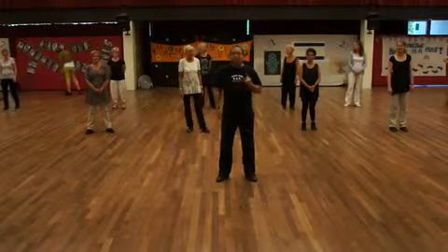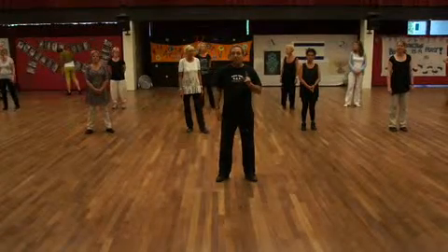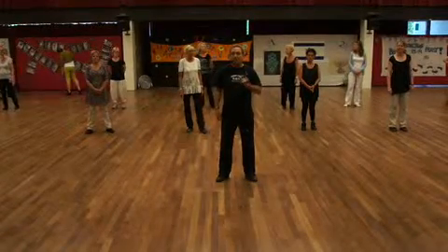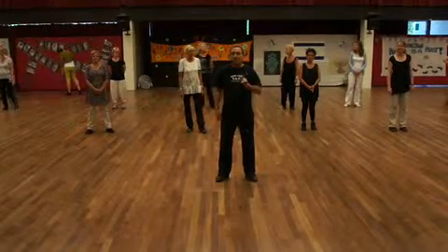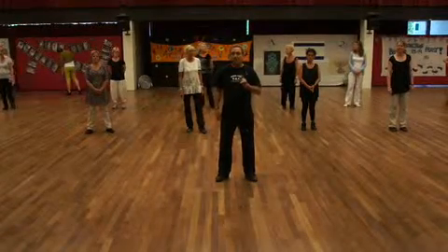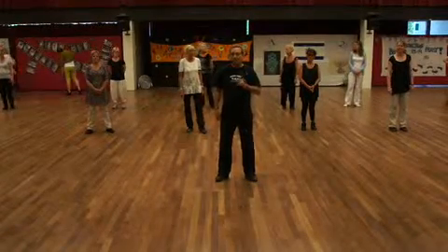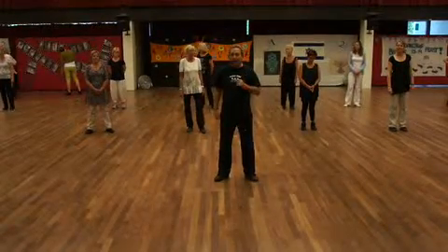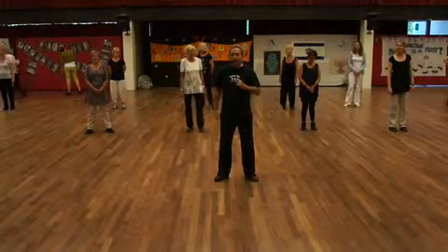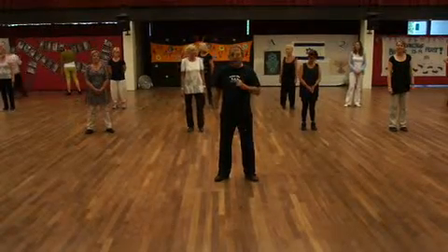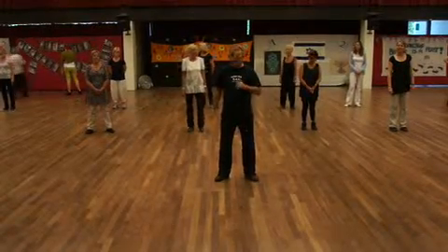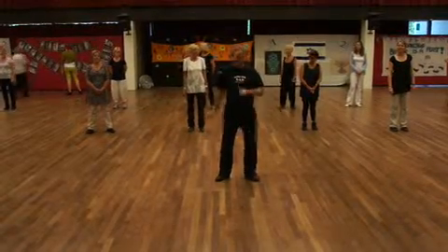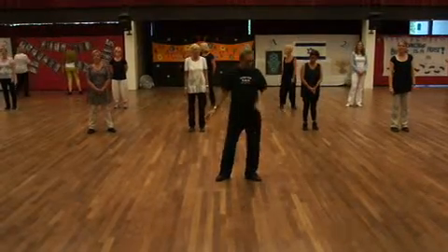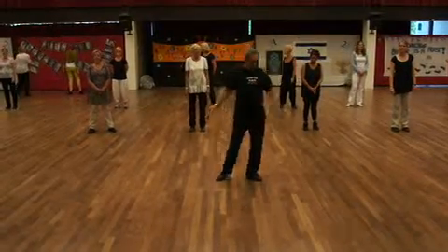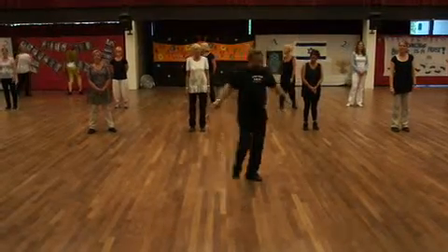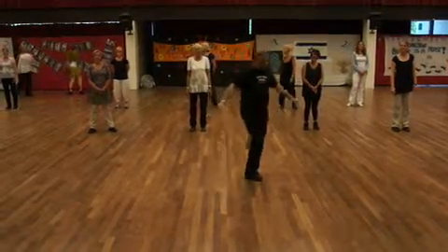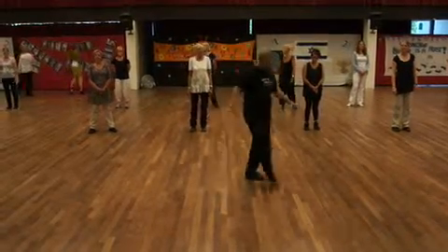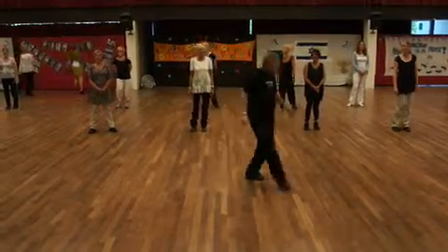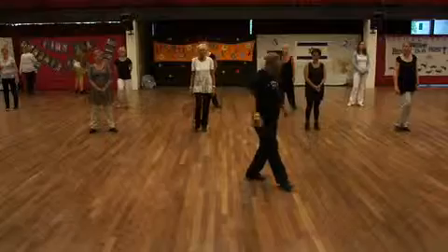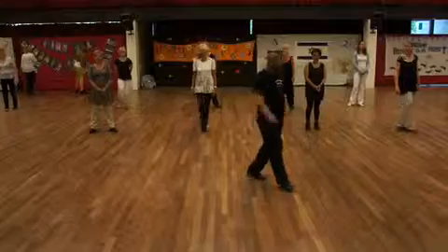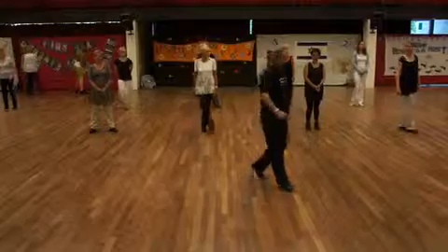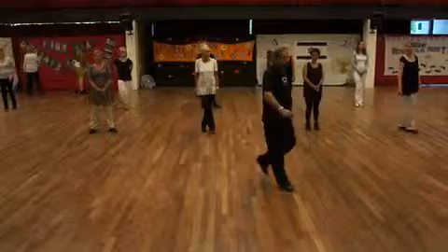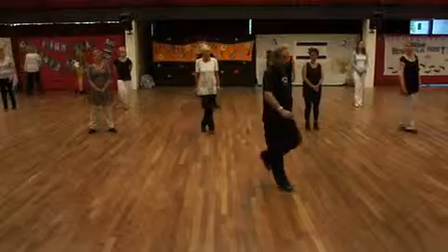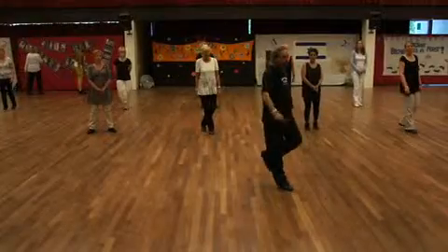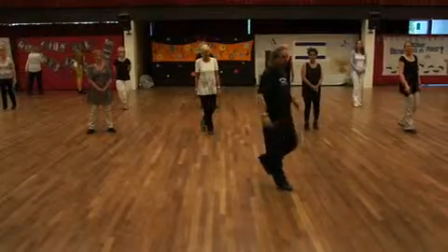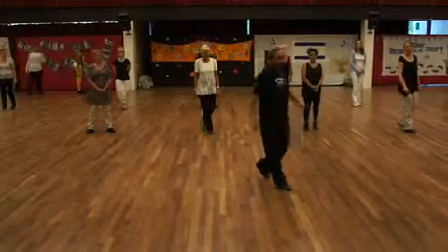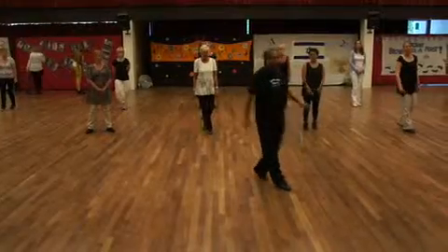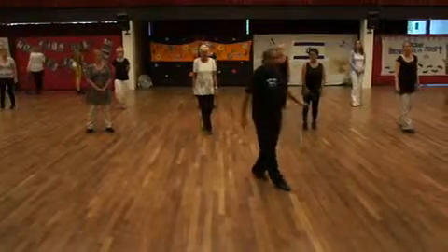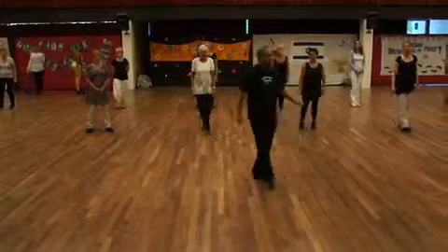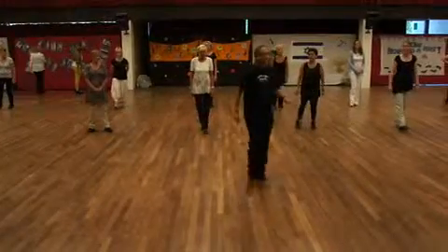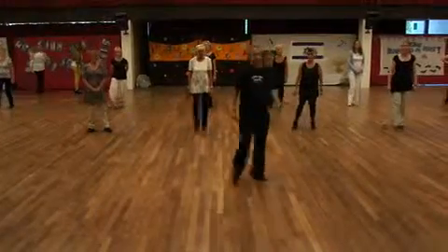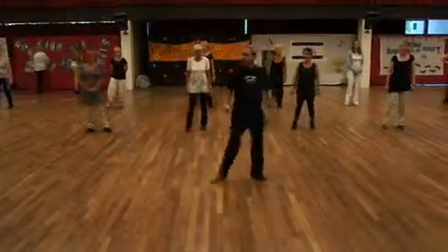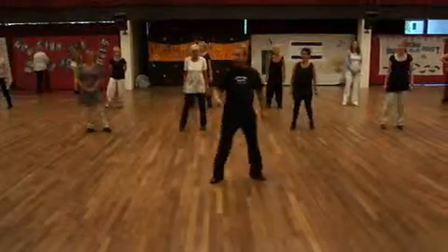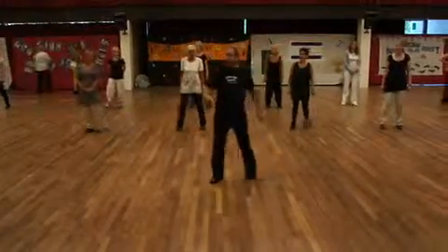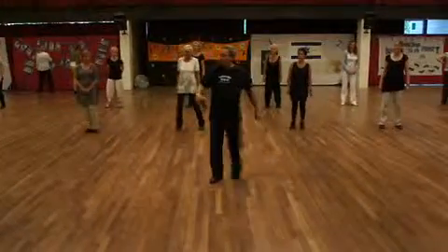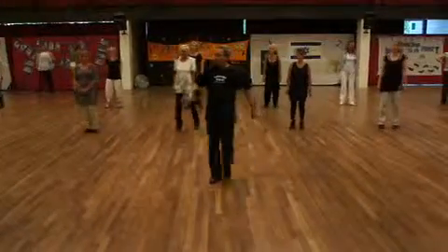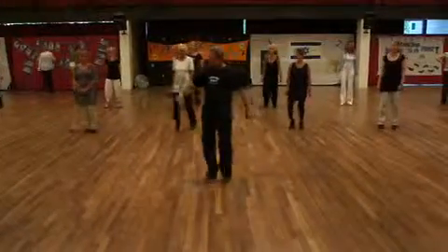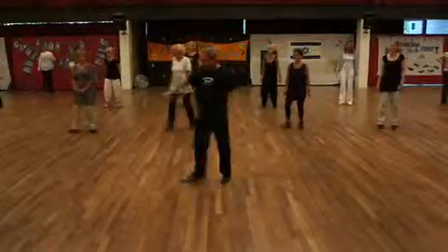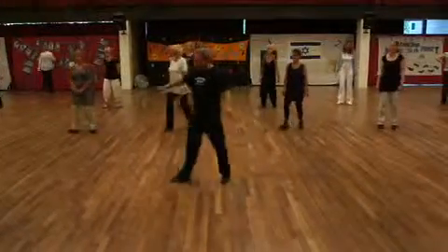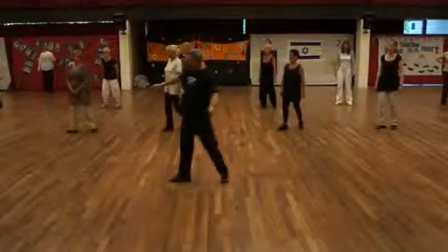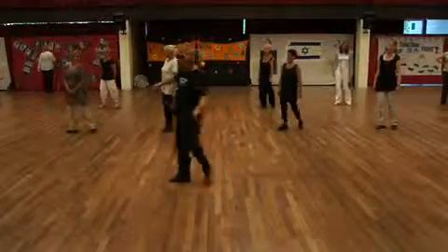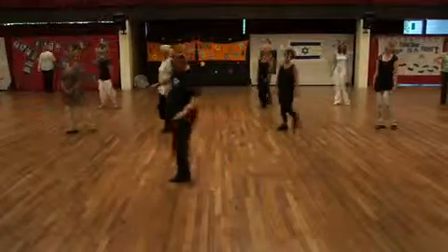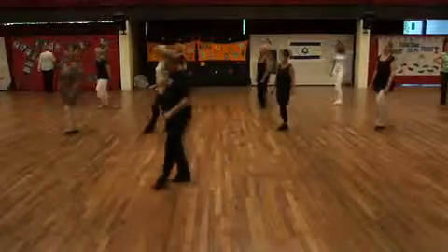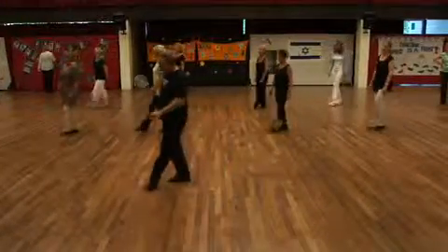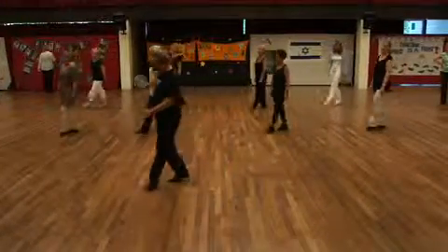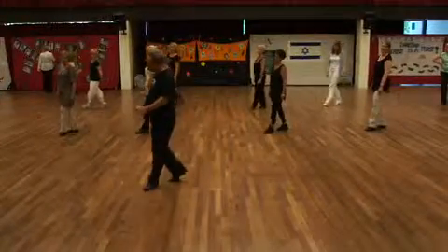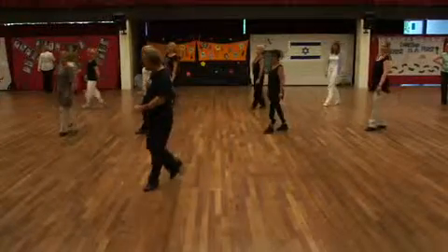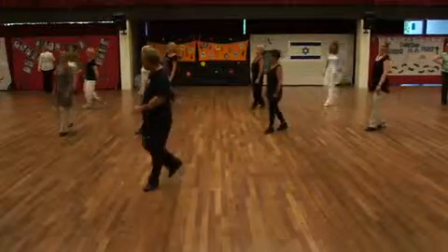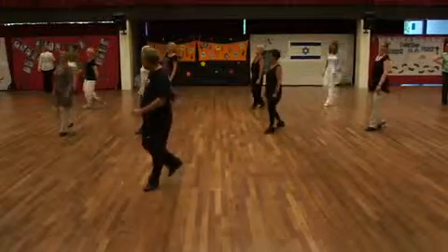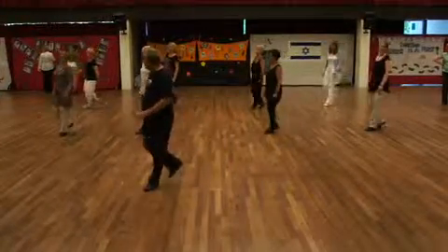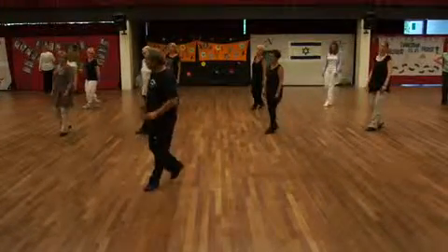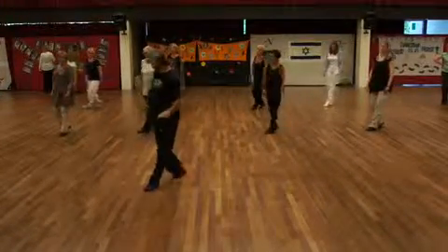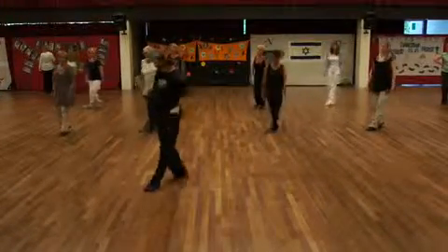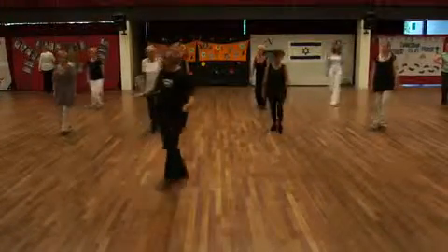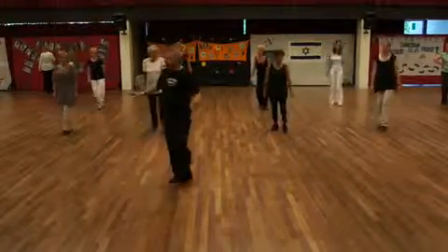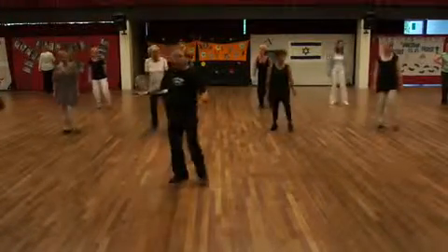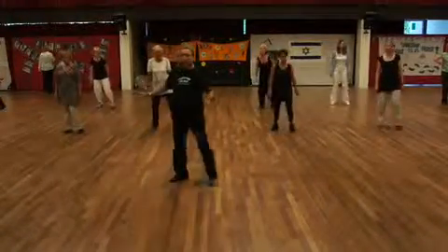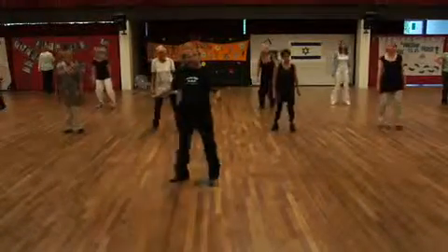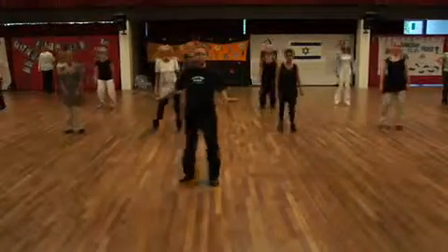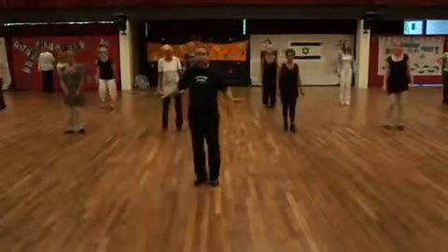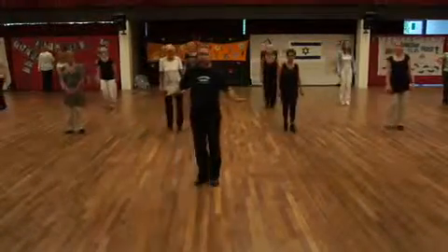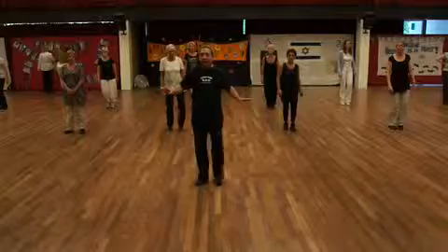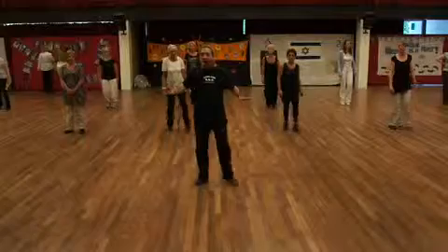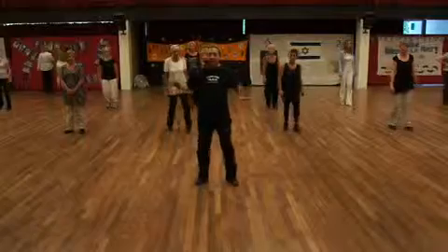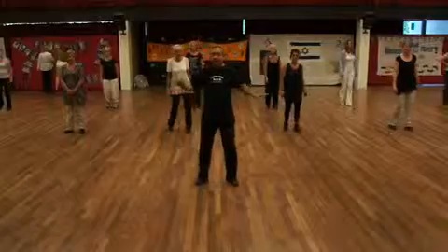Starting with the right foot: cross, back, cha cha cha, and cross, back, cha cha cha.